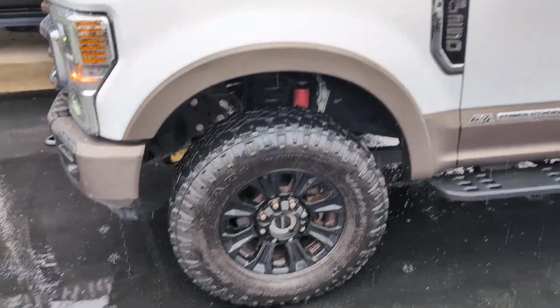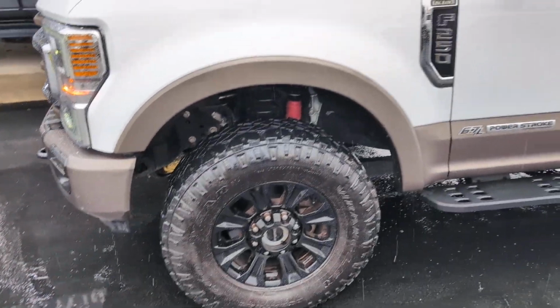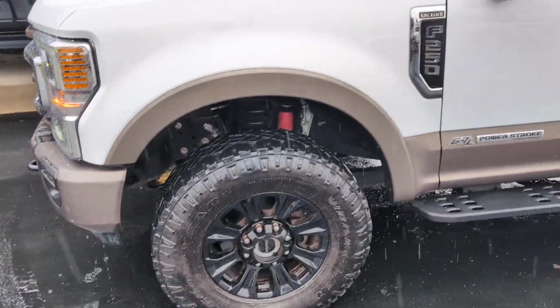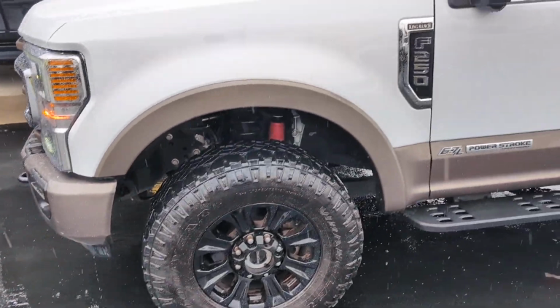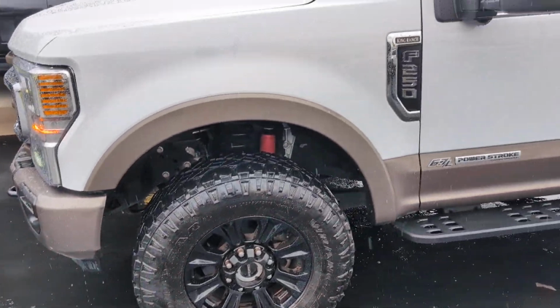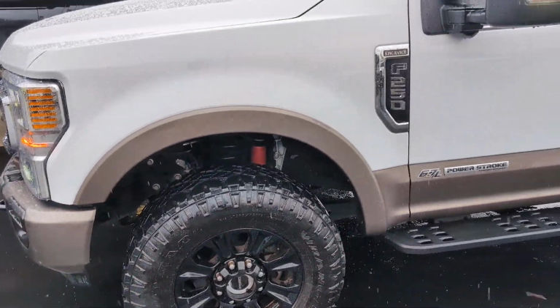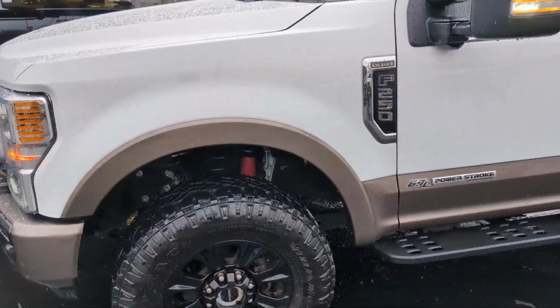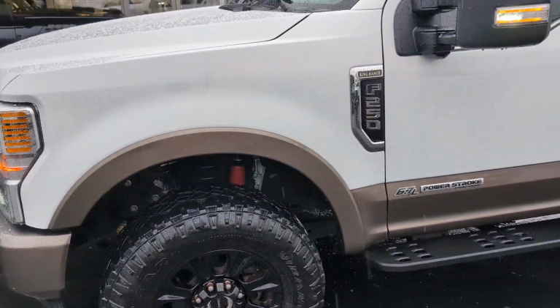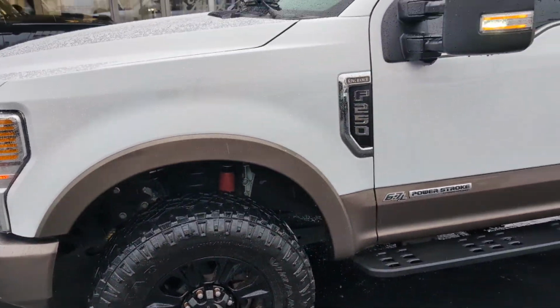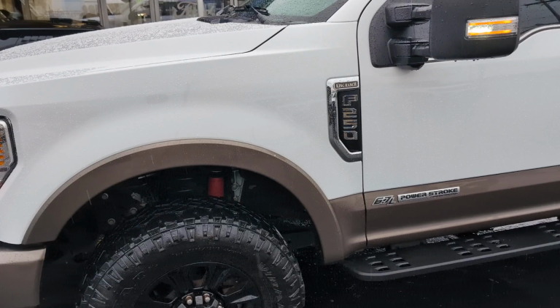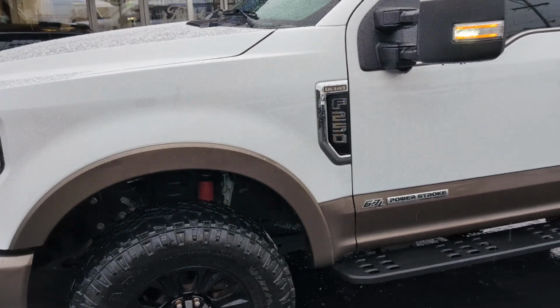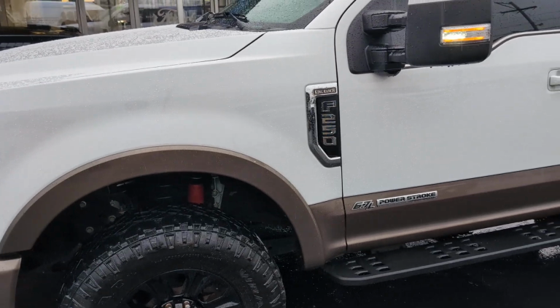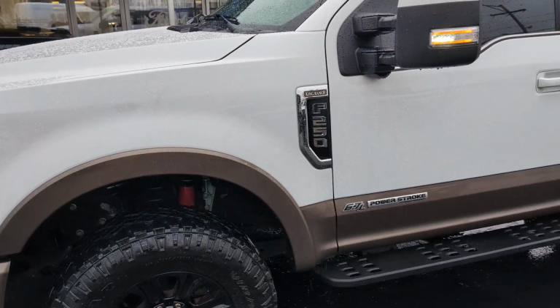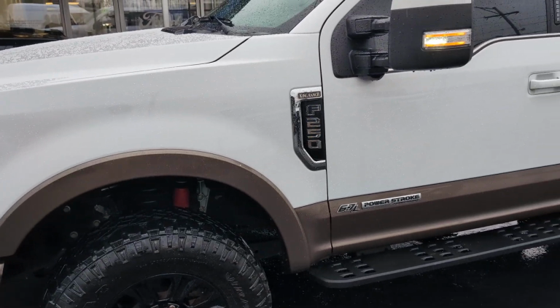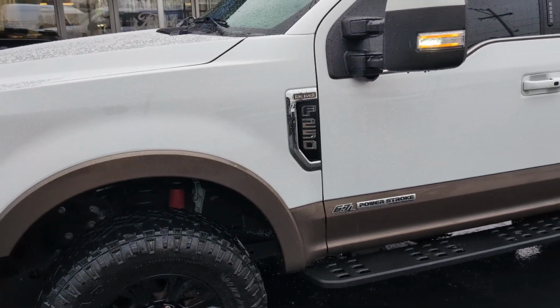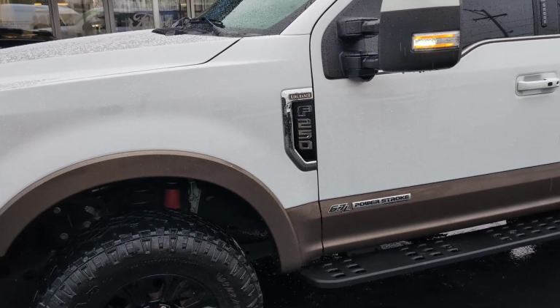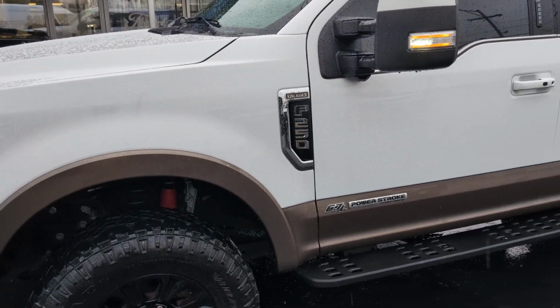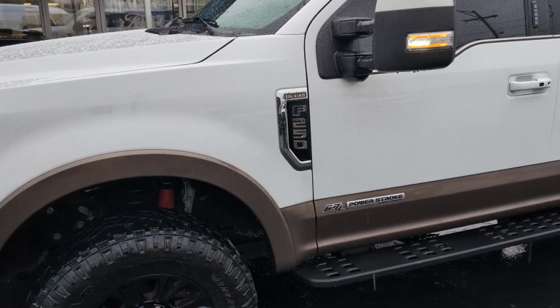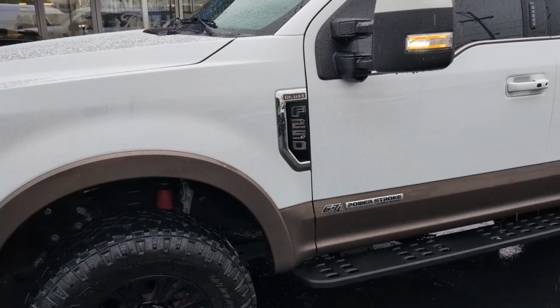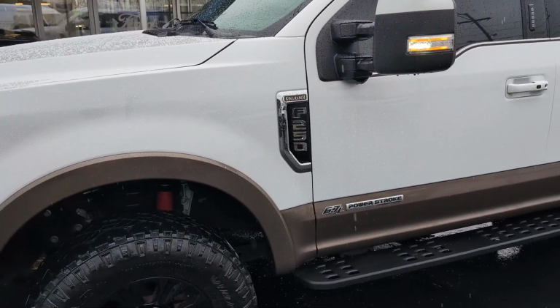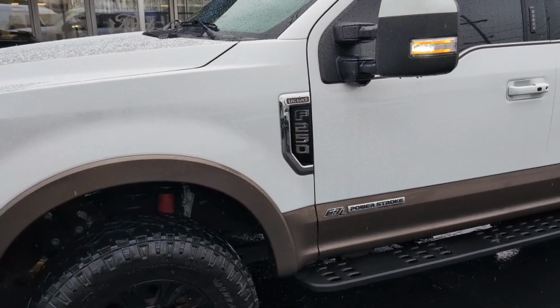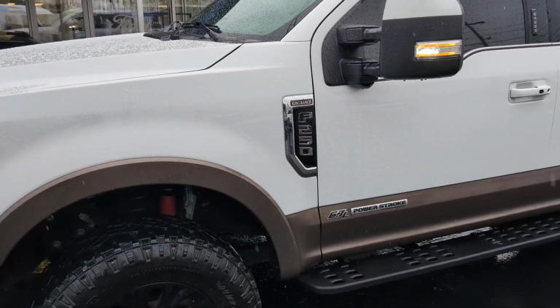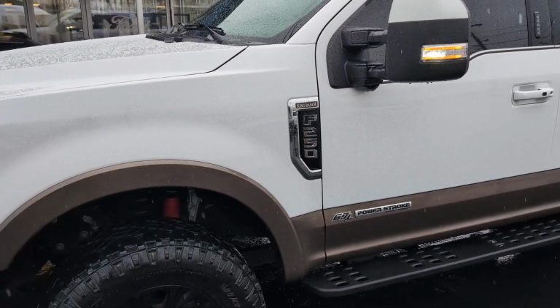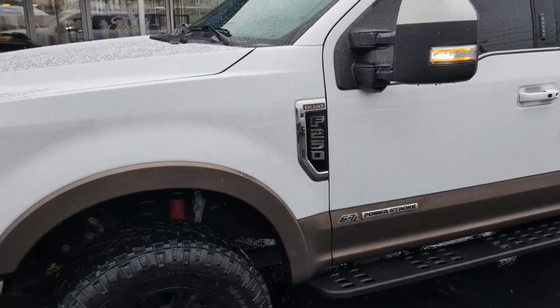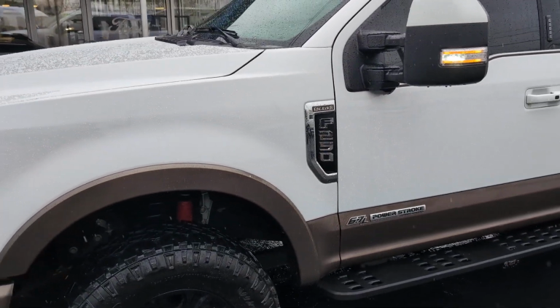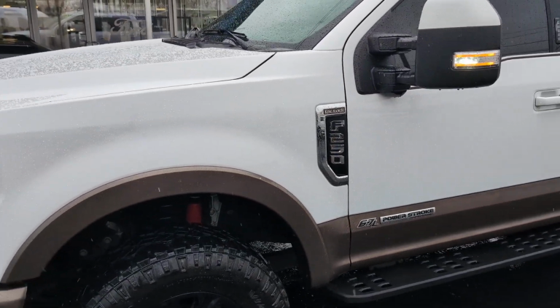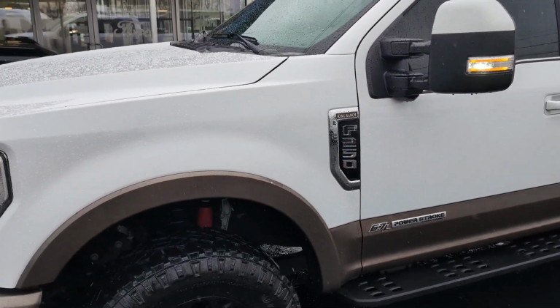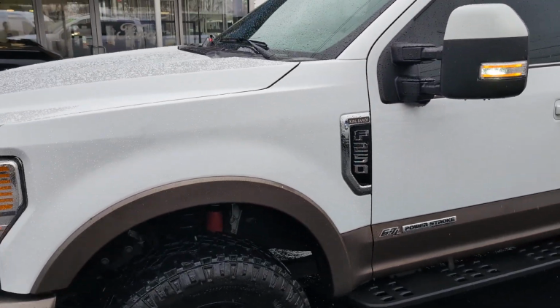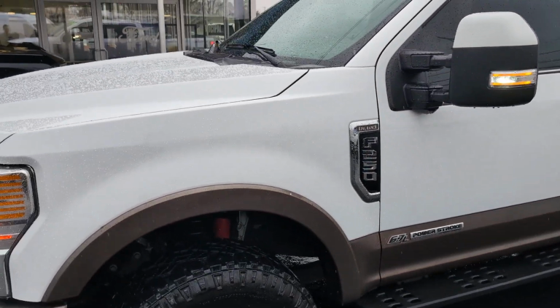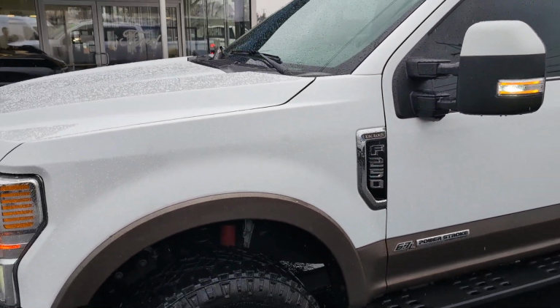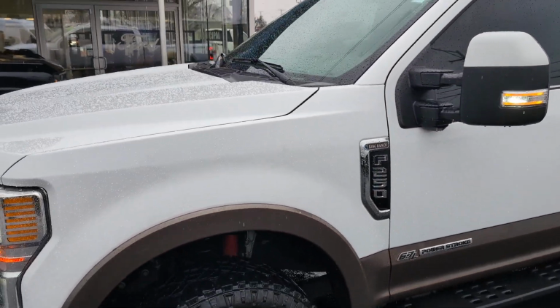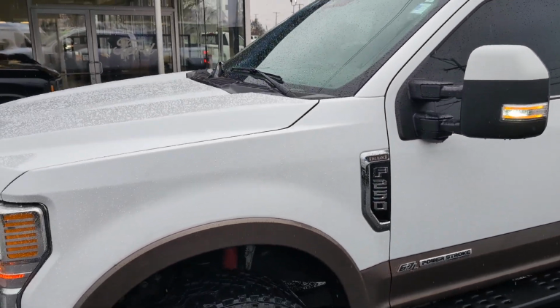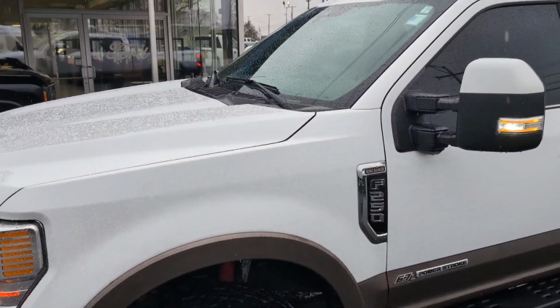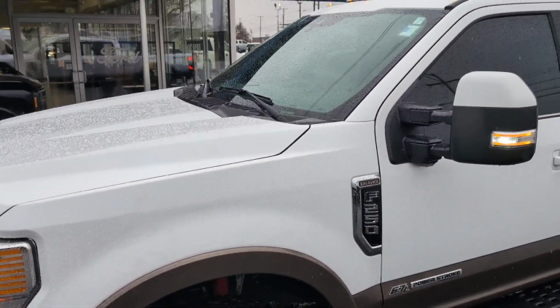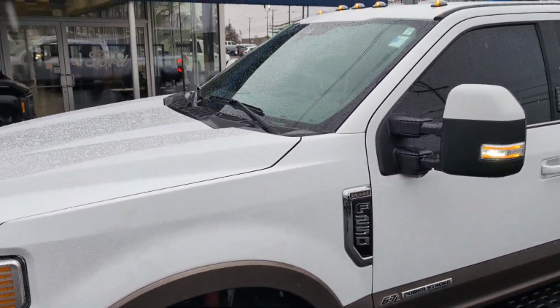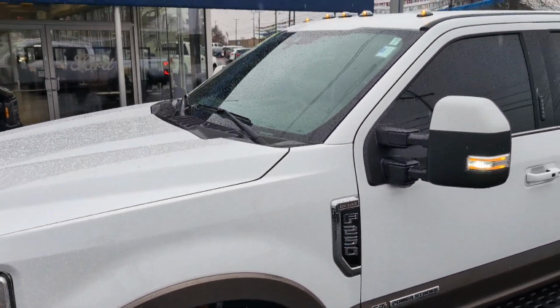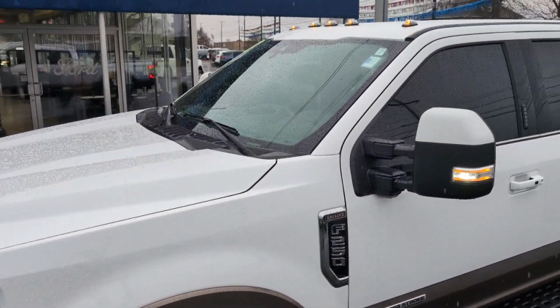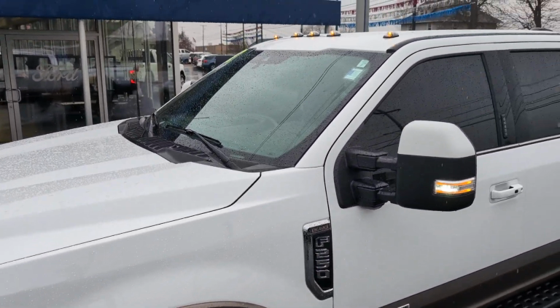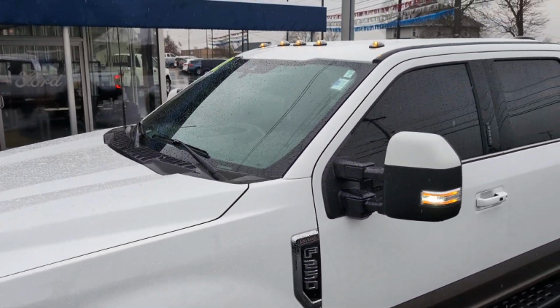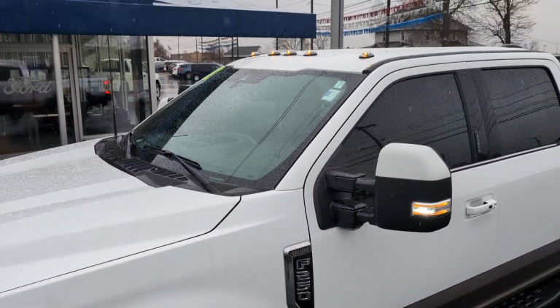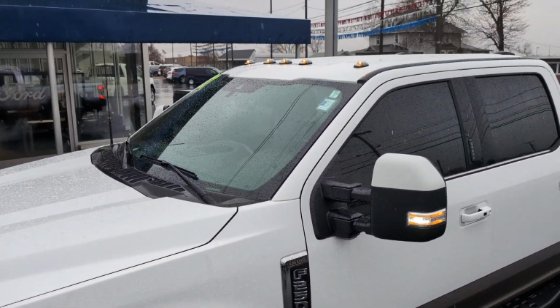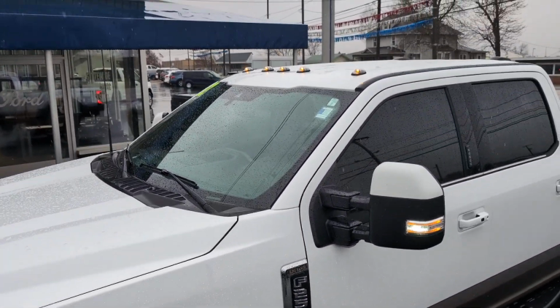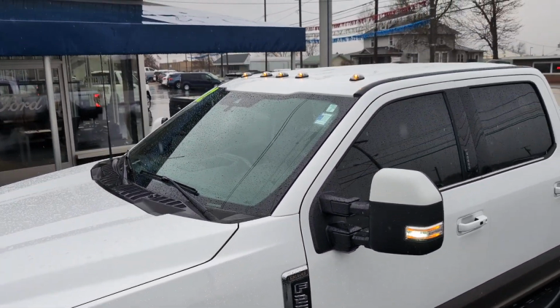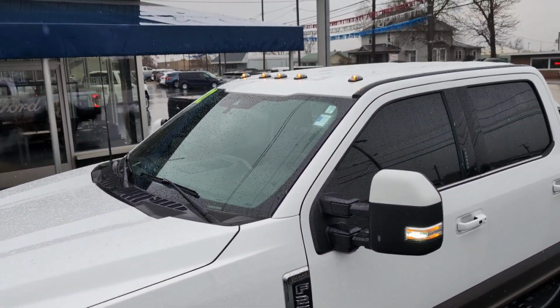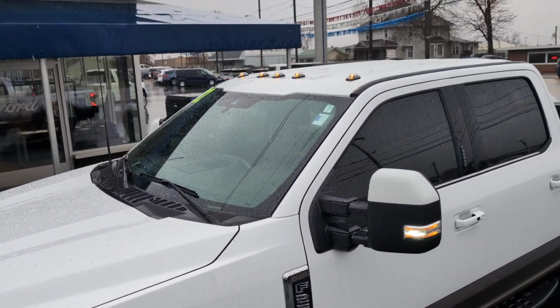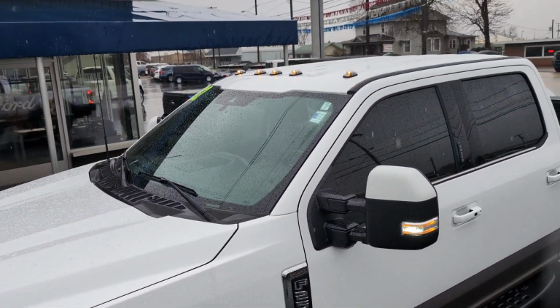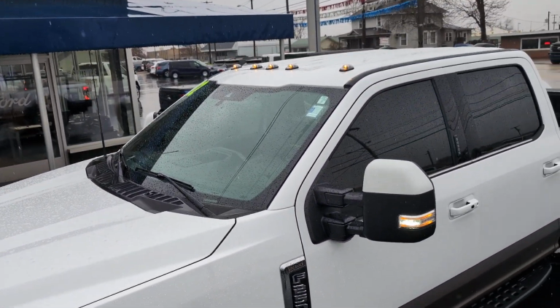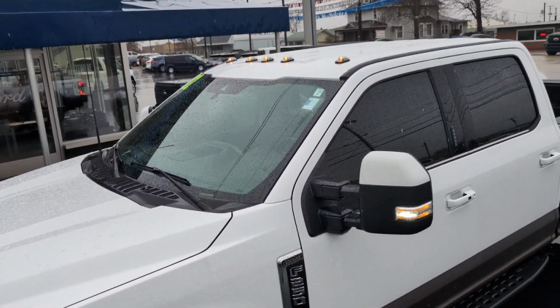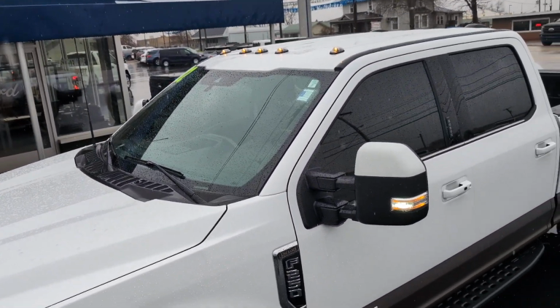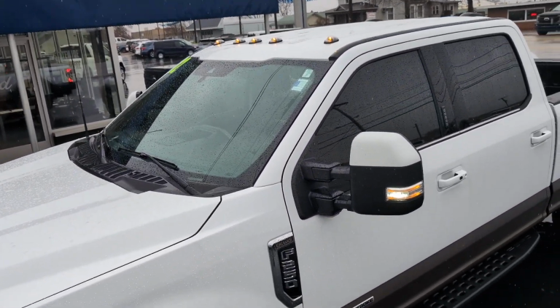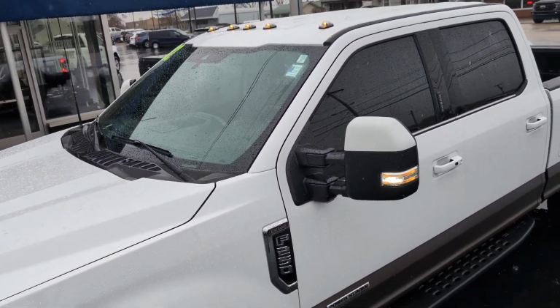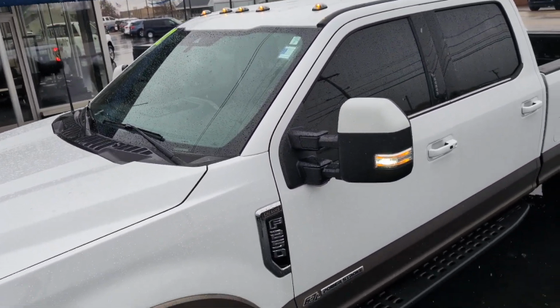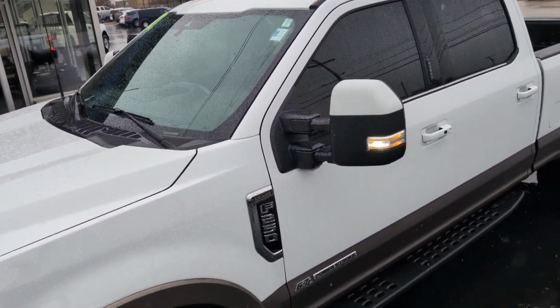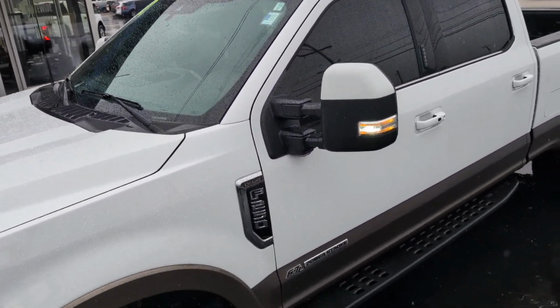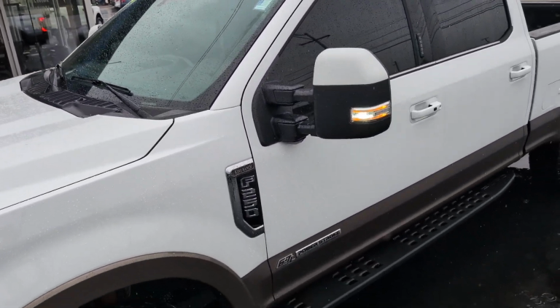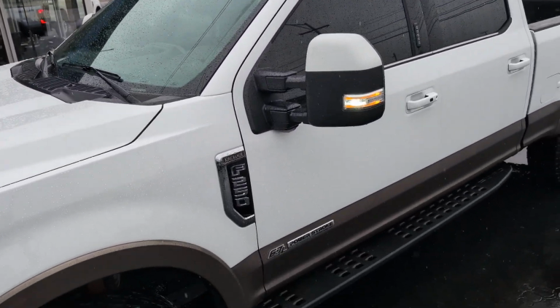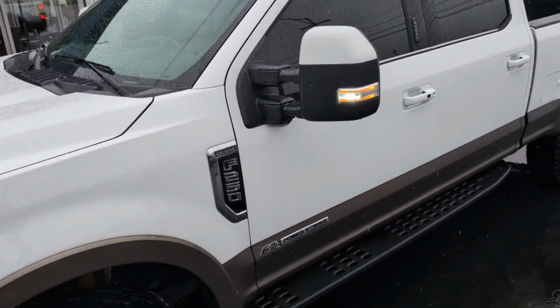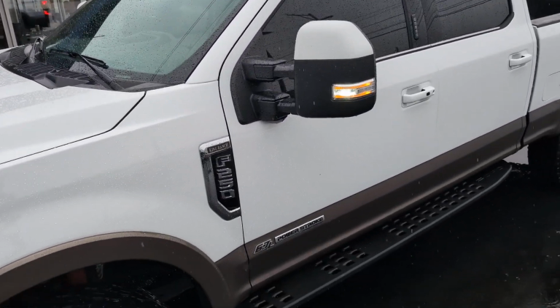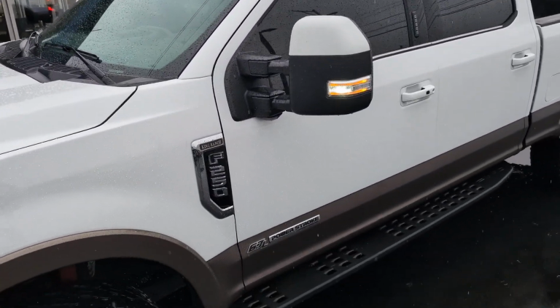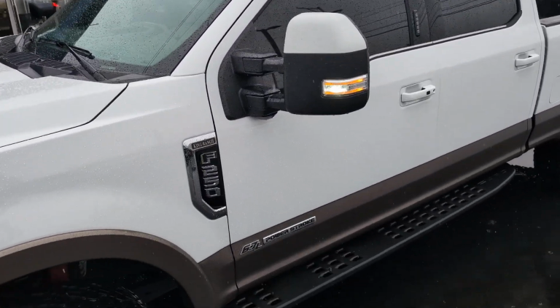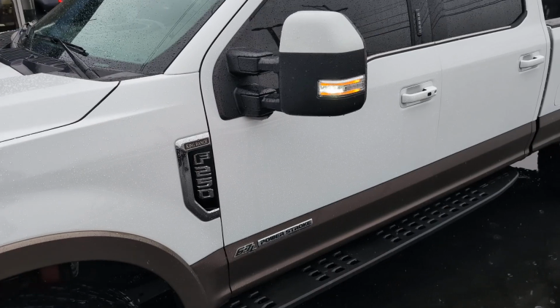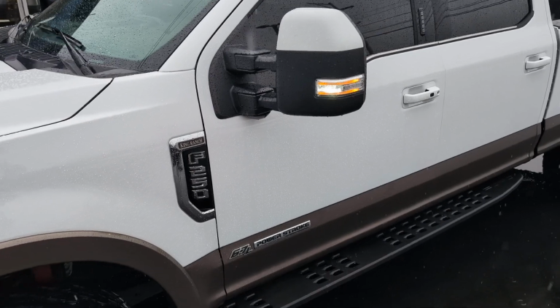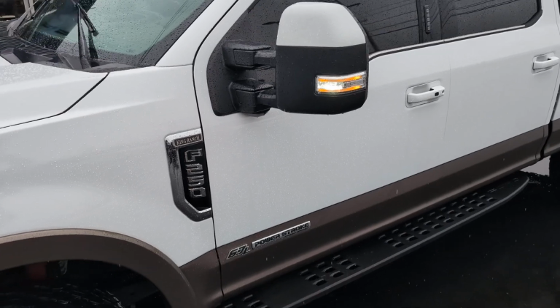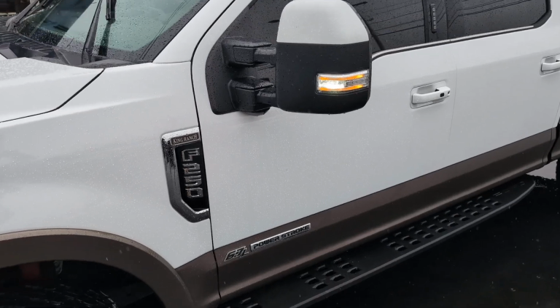As you can hear, it's got the 6.7 liter Power Stroke diesel engine, clearance lights.